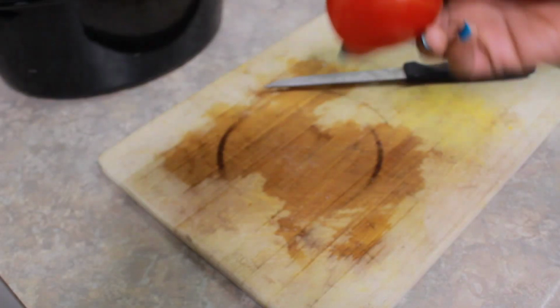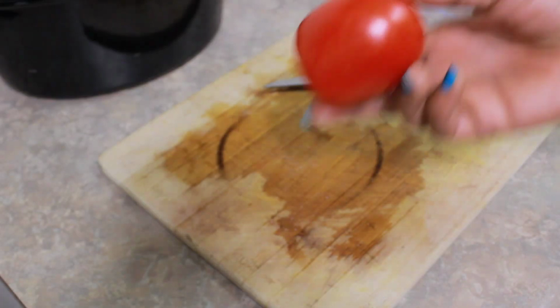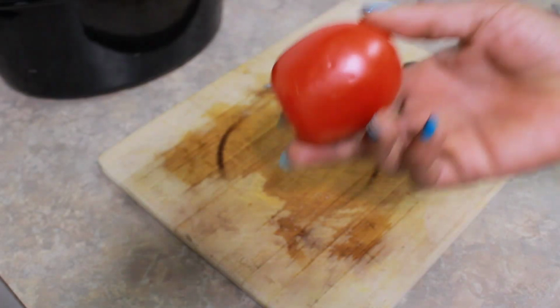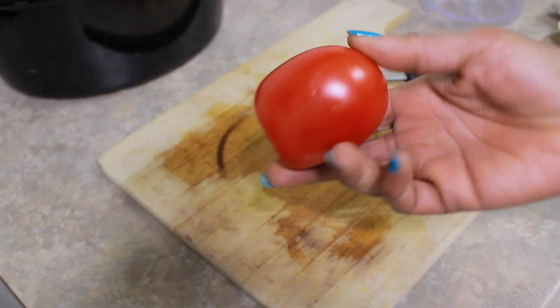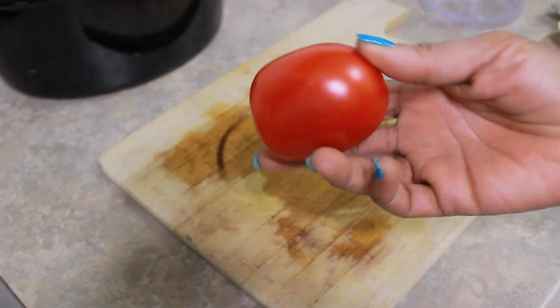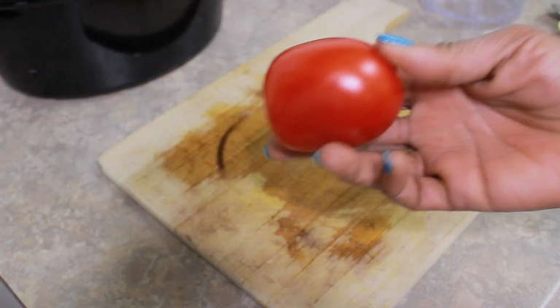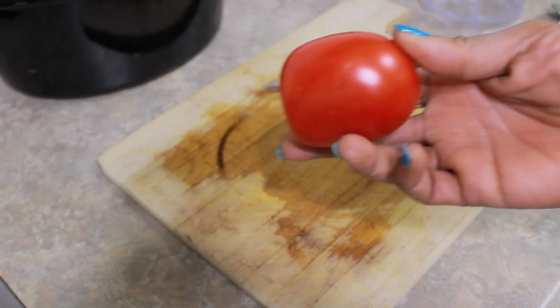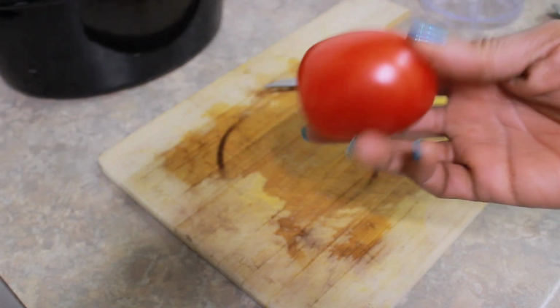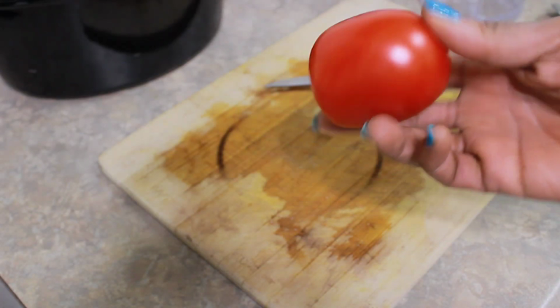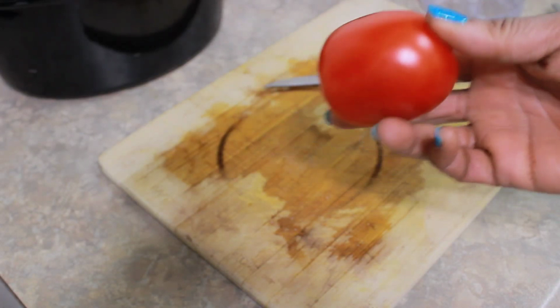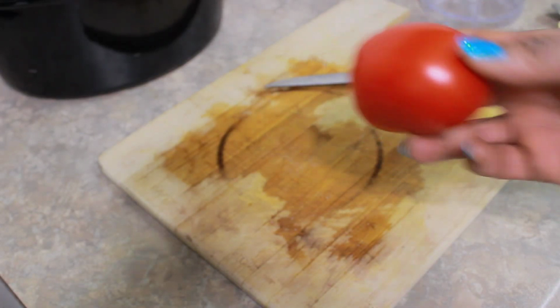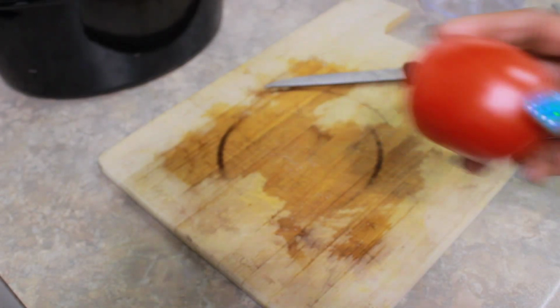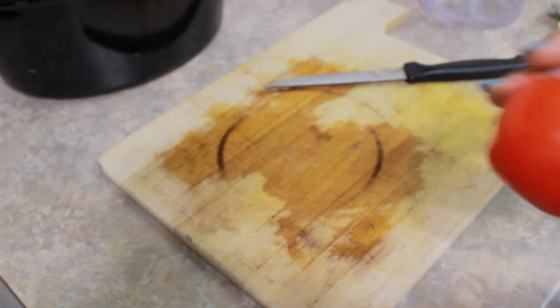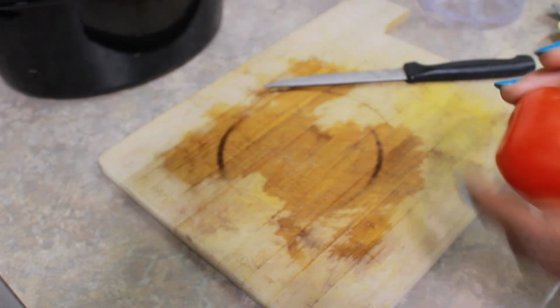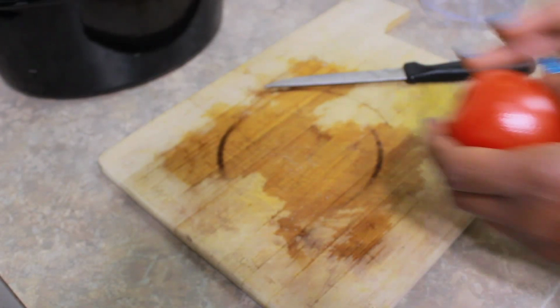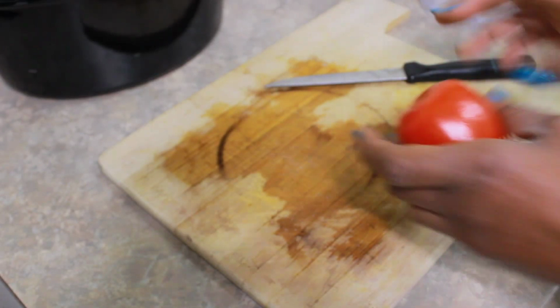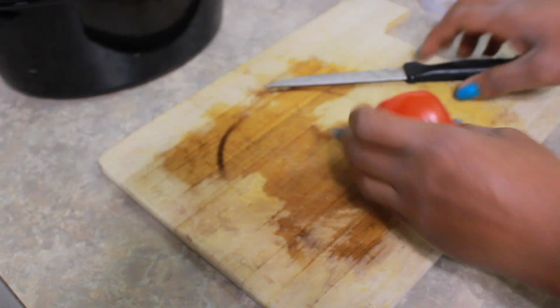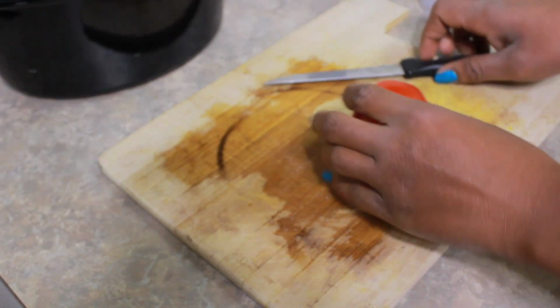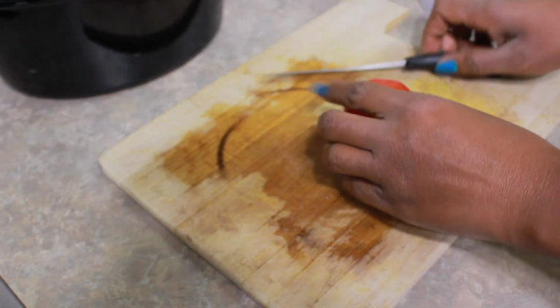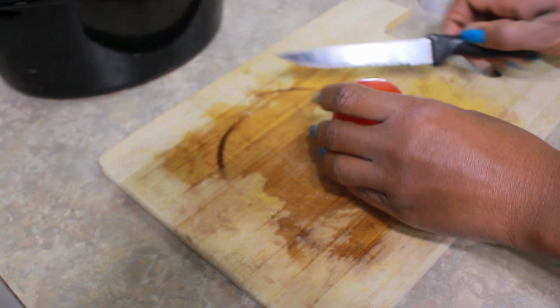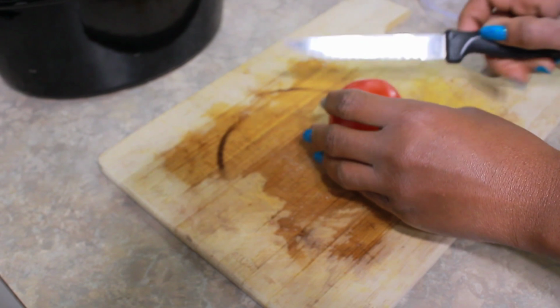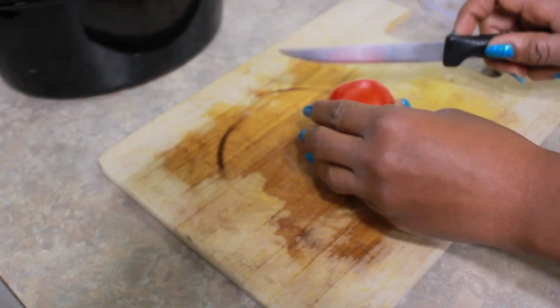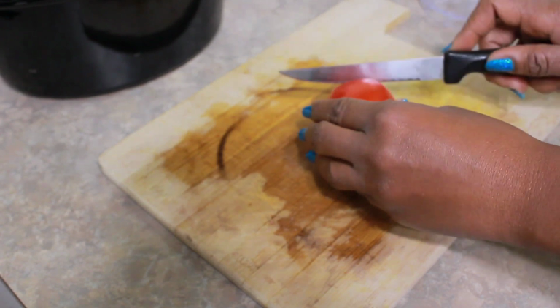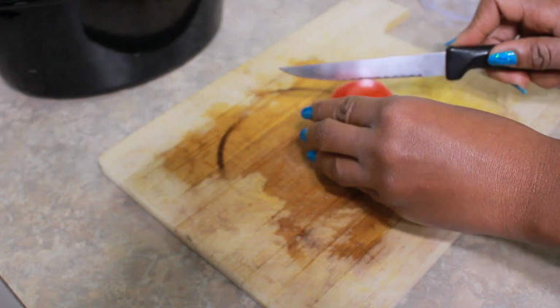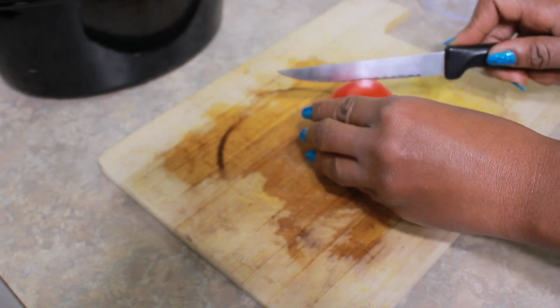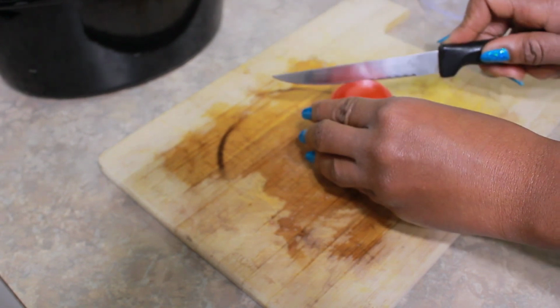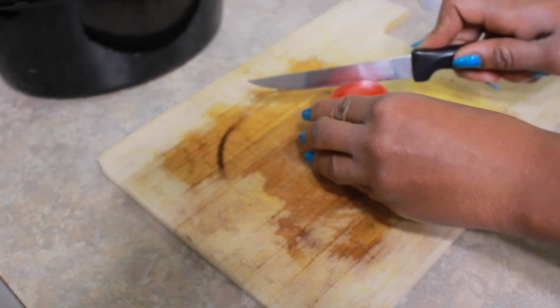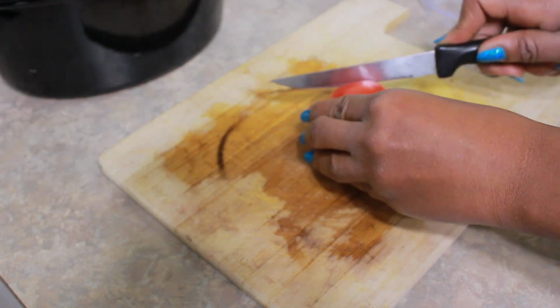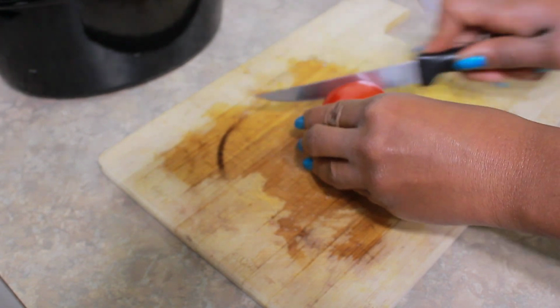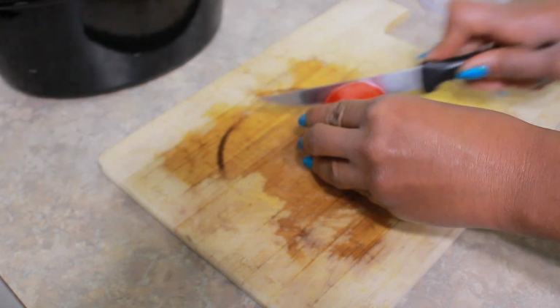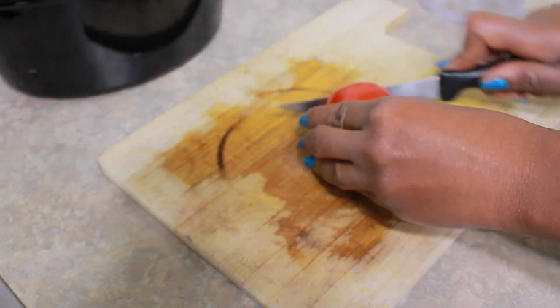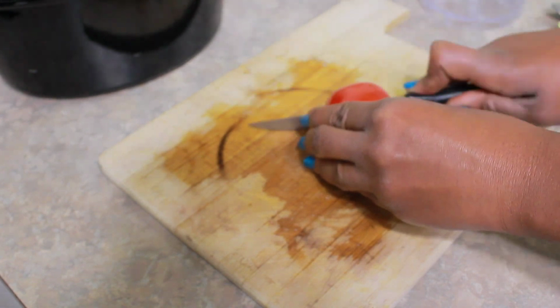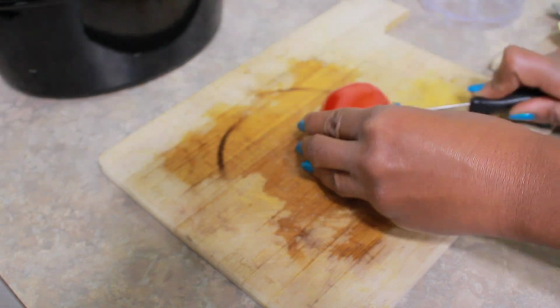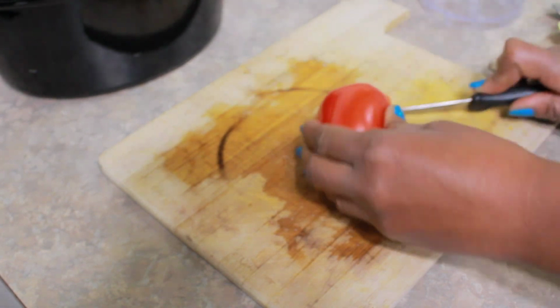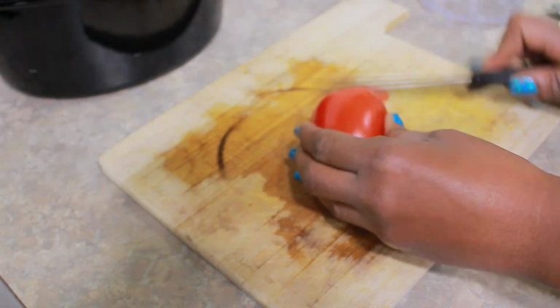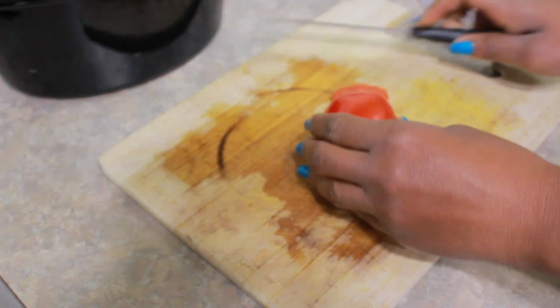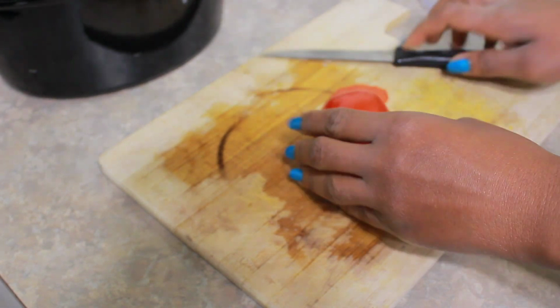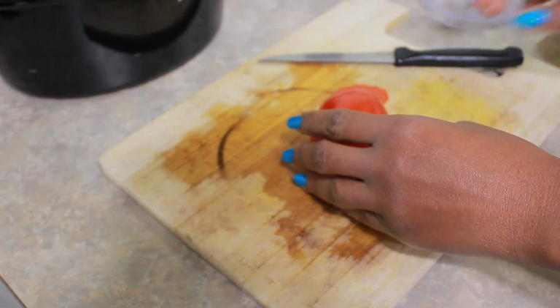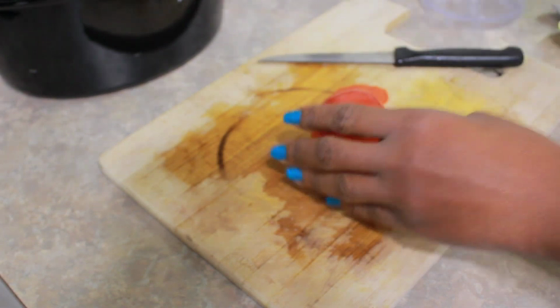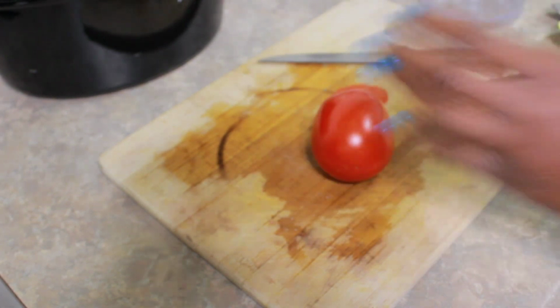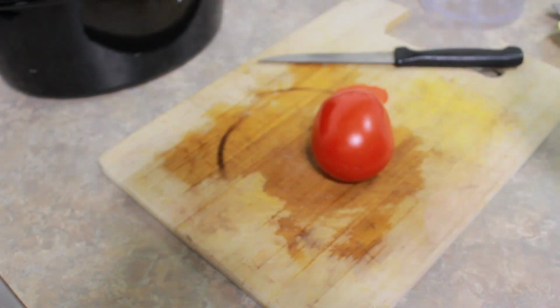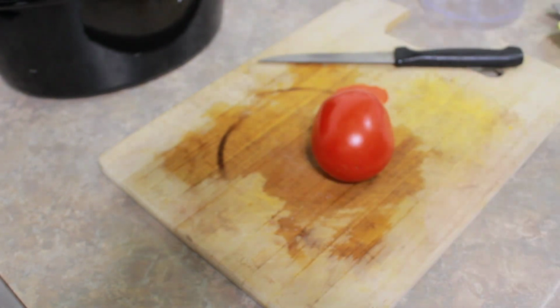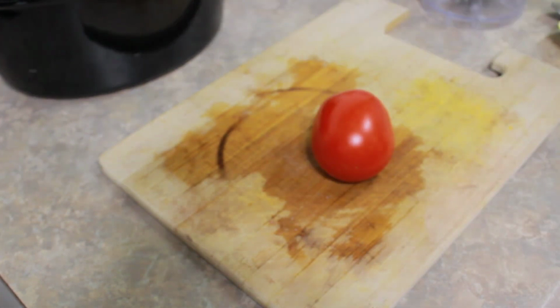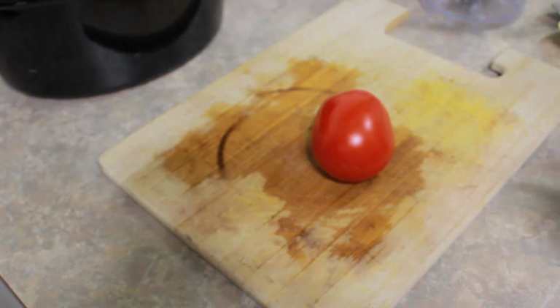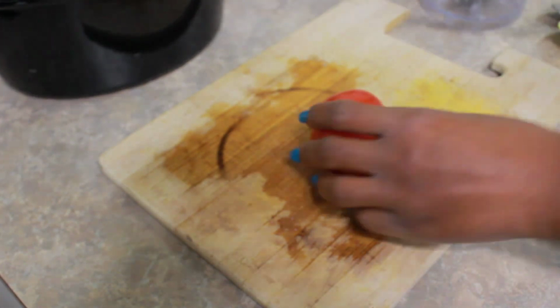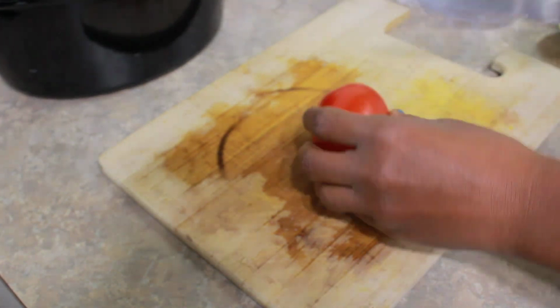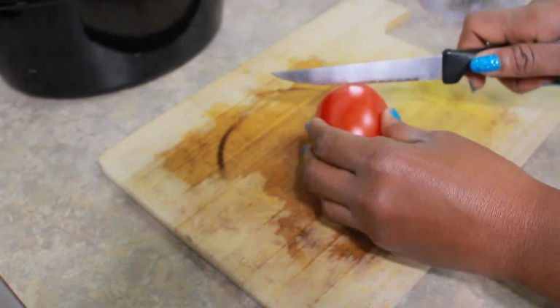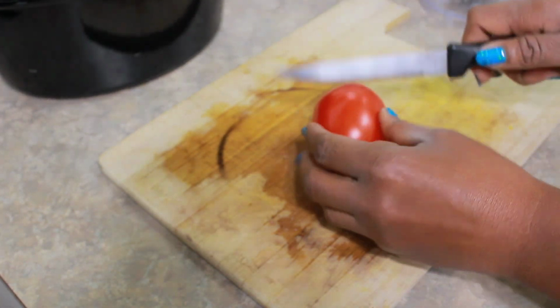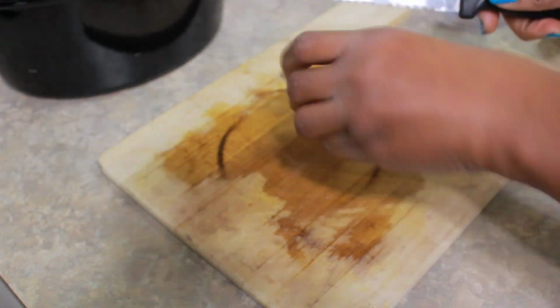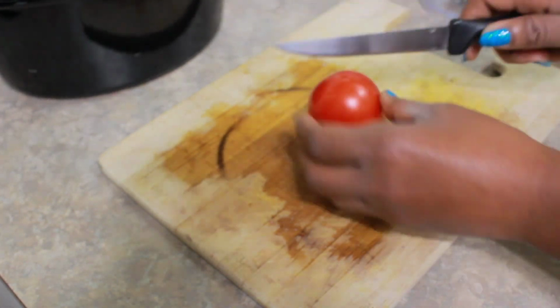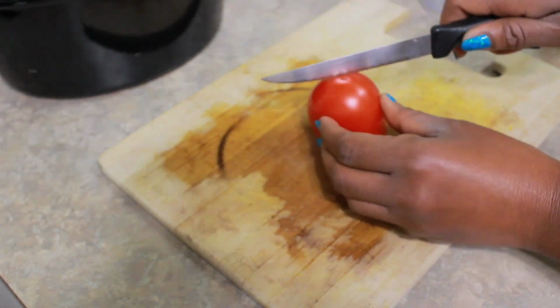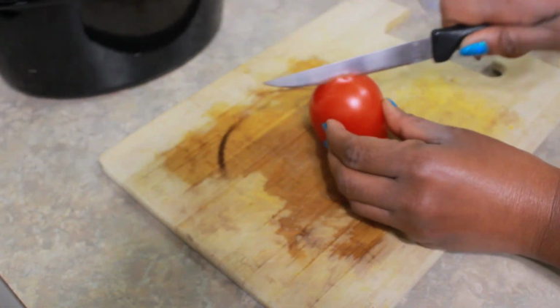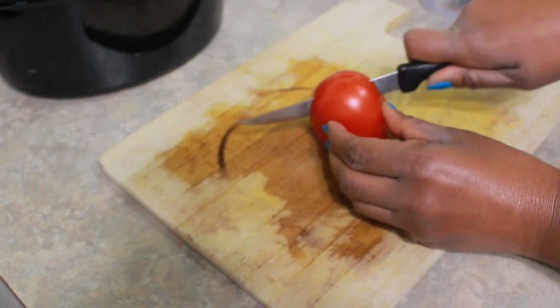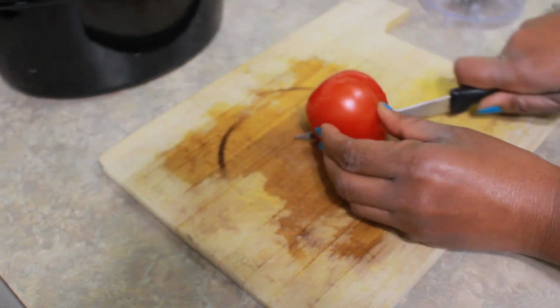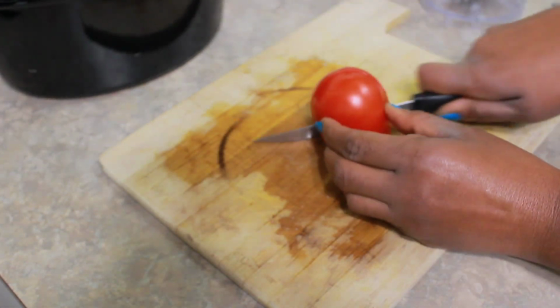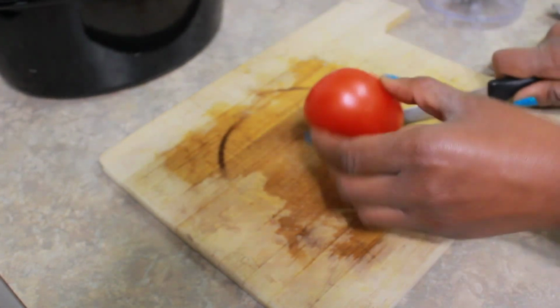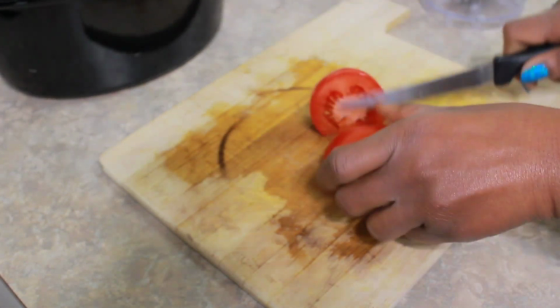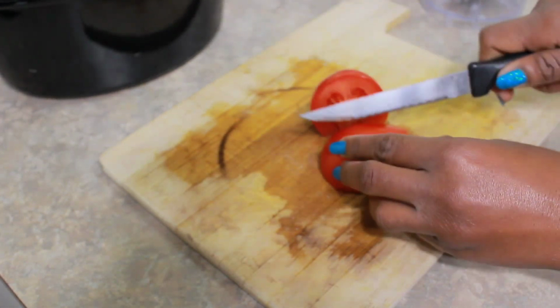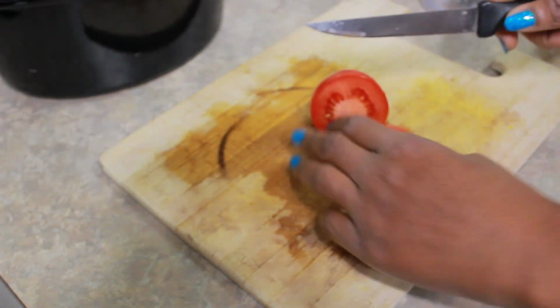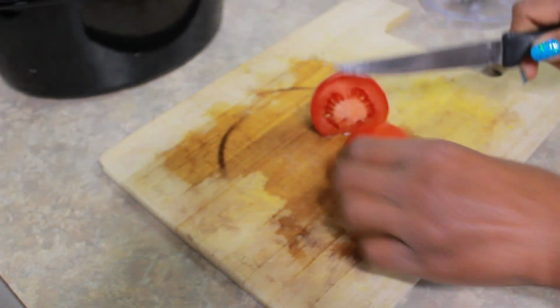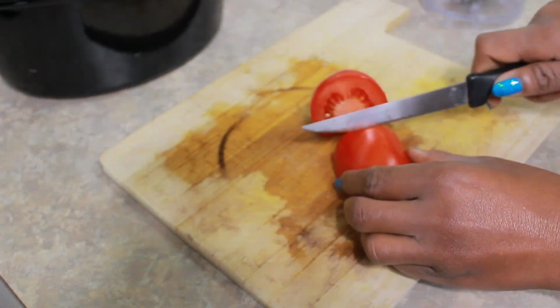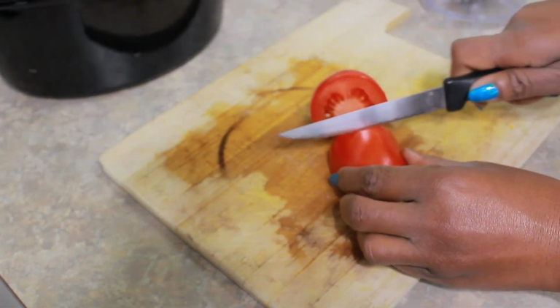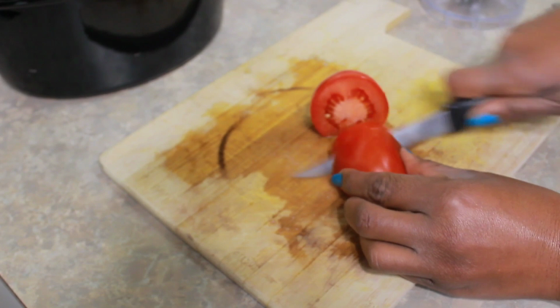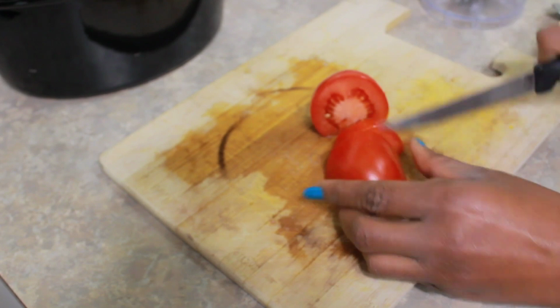The recipe calls for diced tomatoes but I decided to slice my own and put them in the food processor.